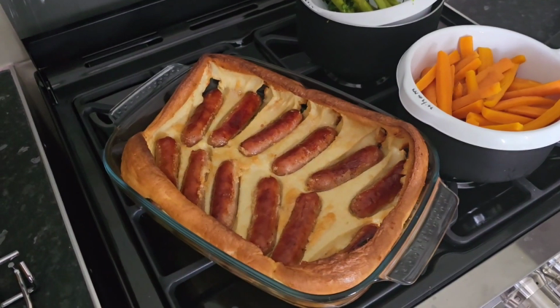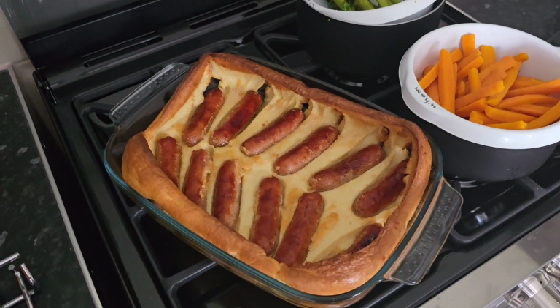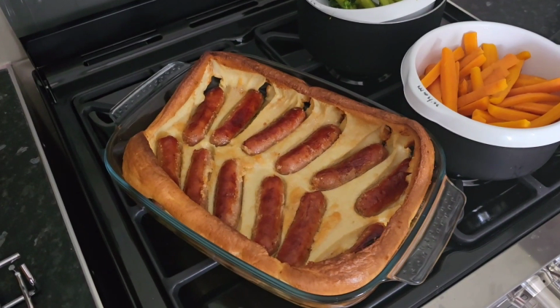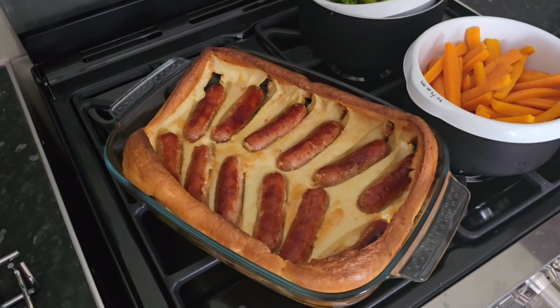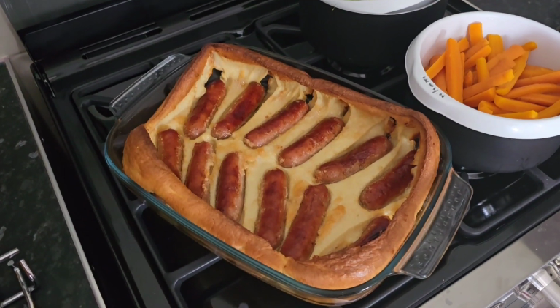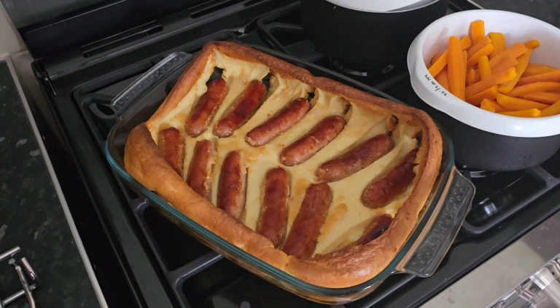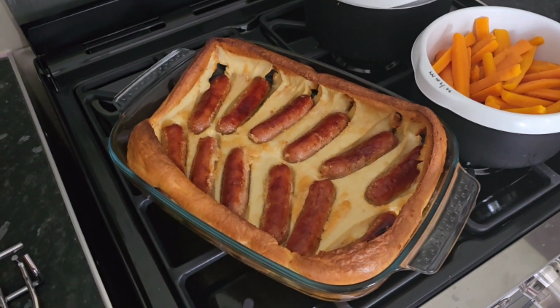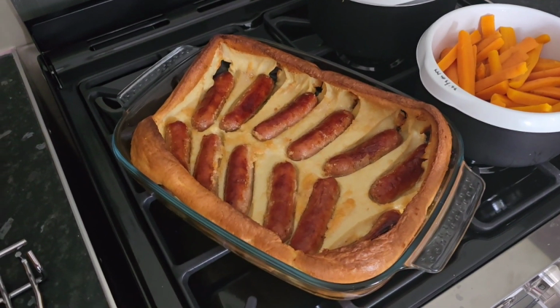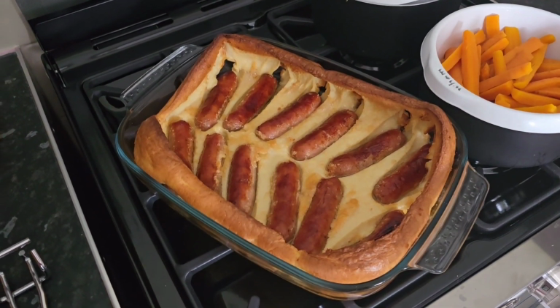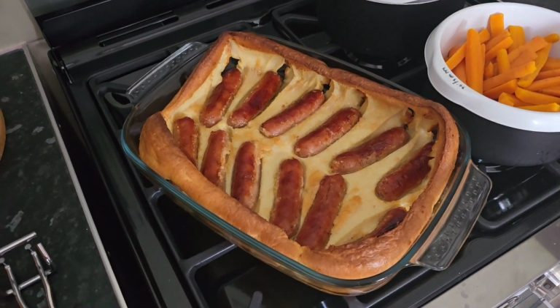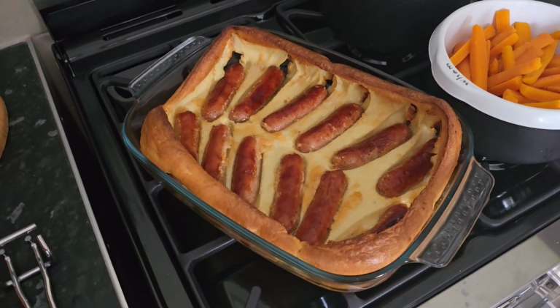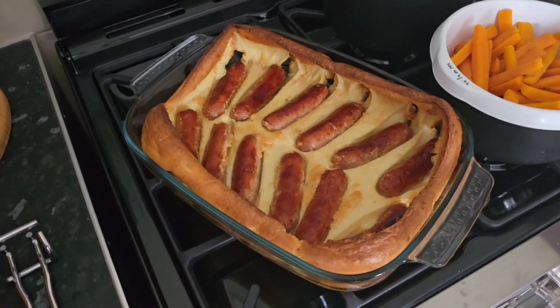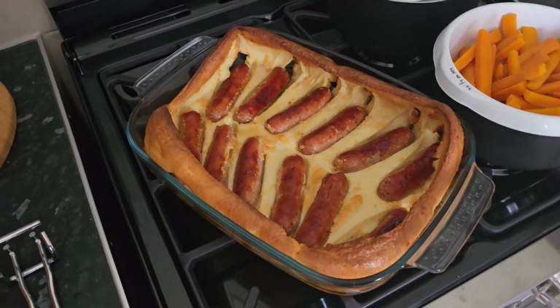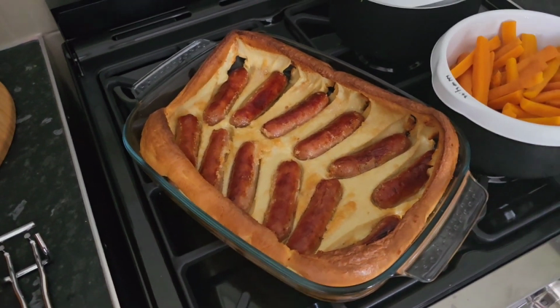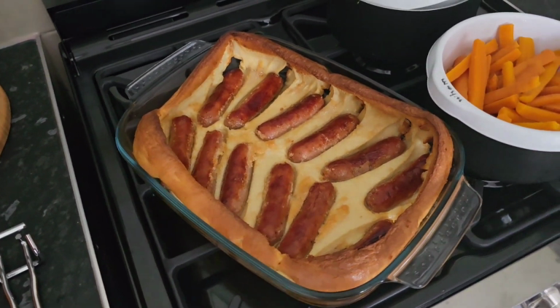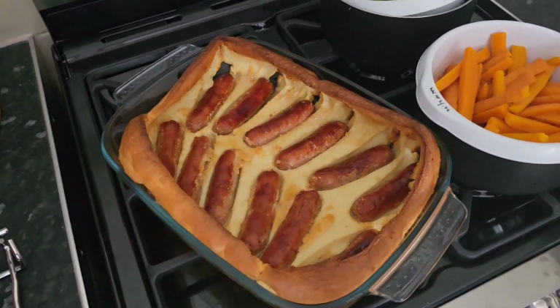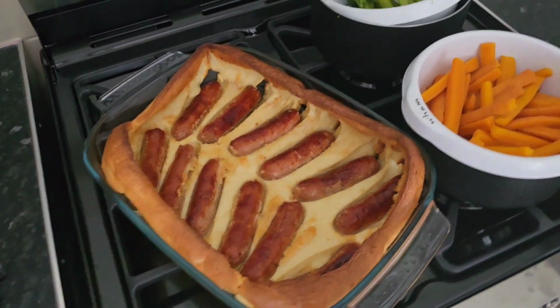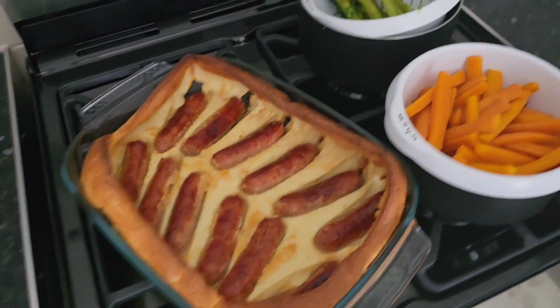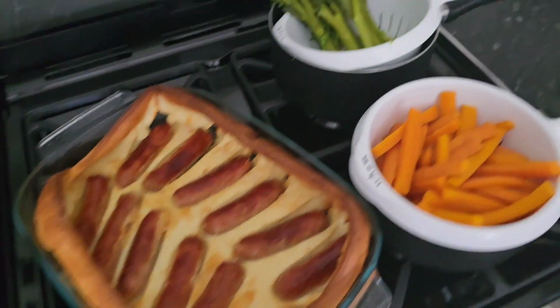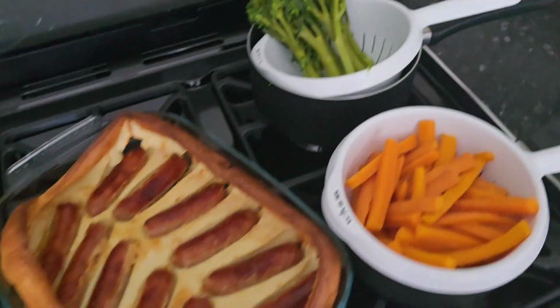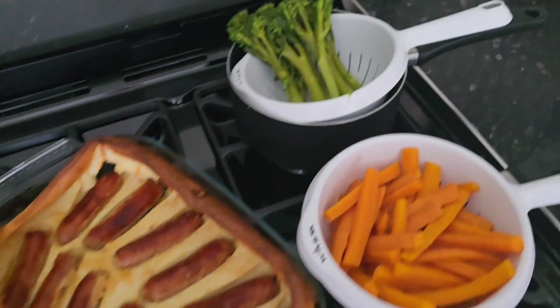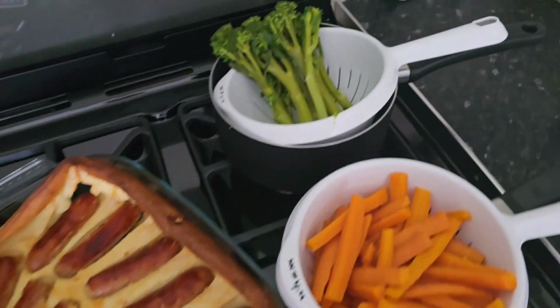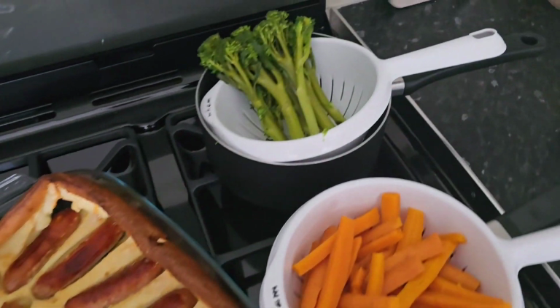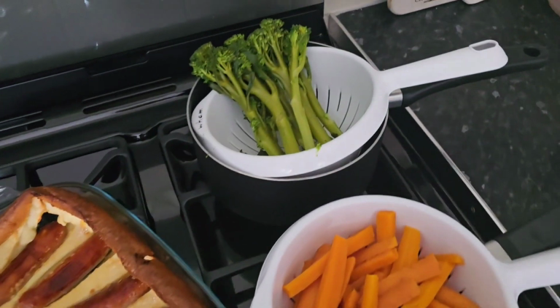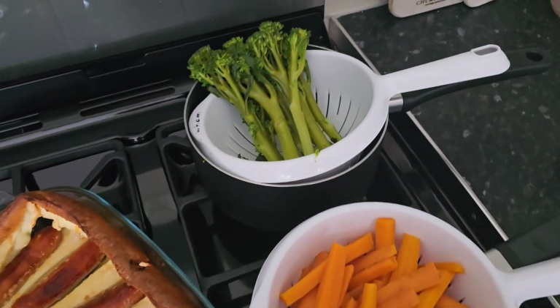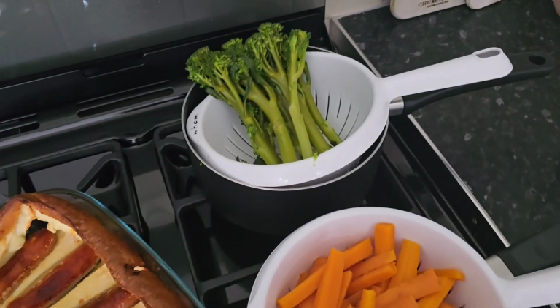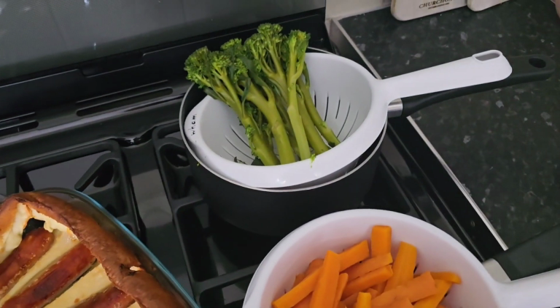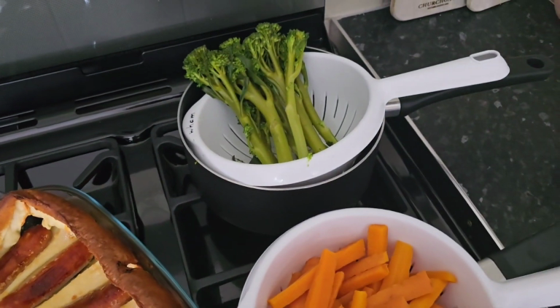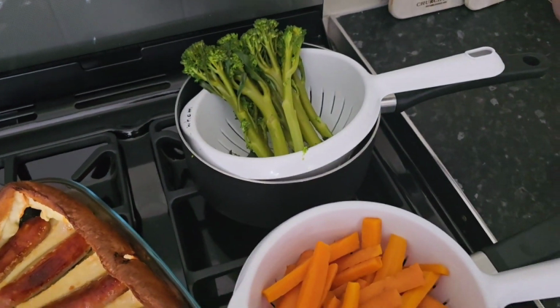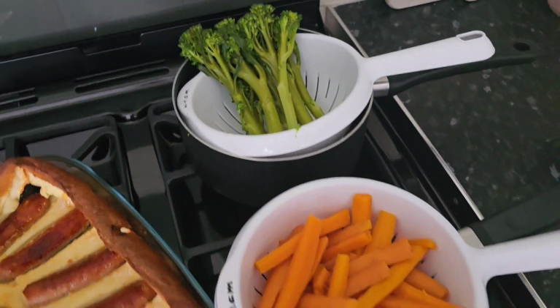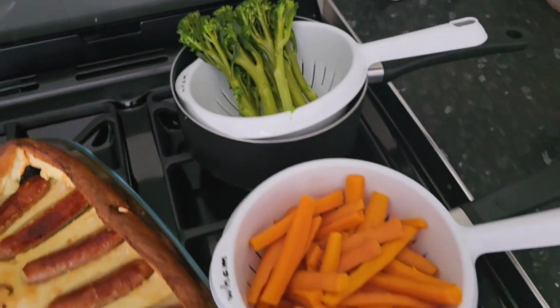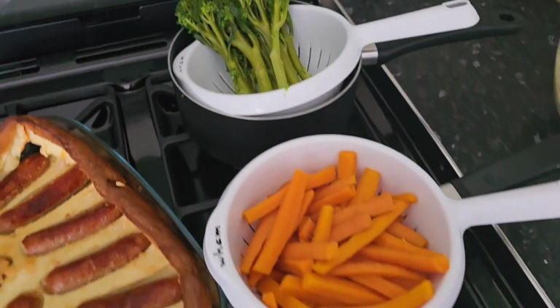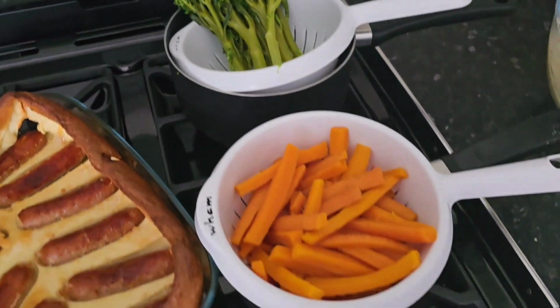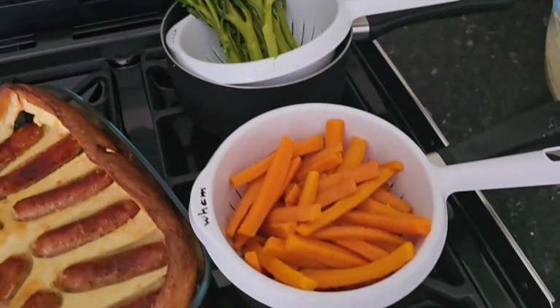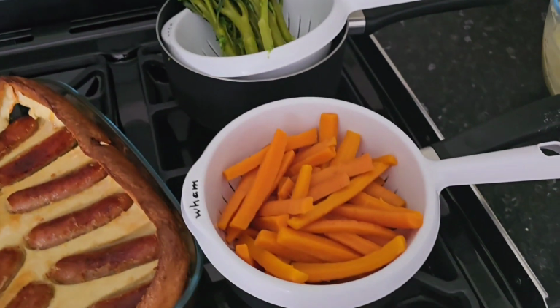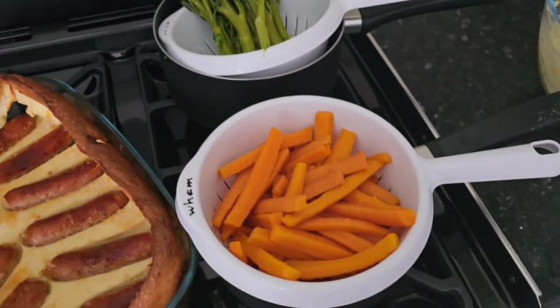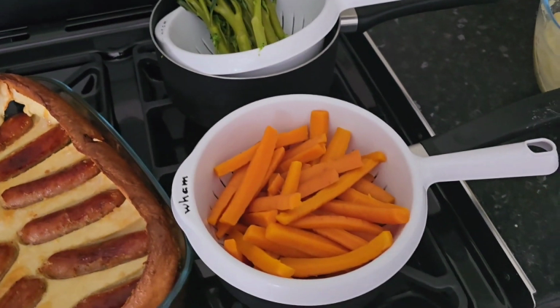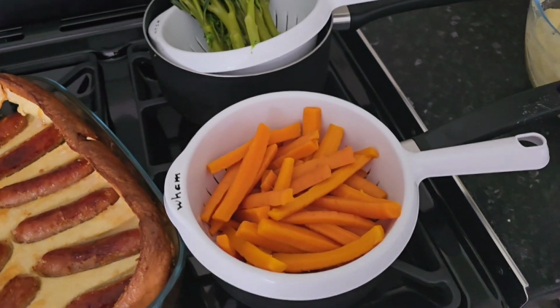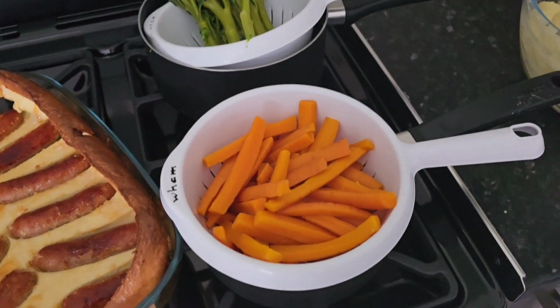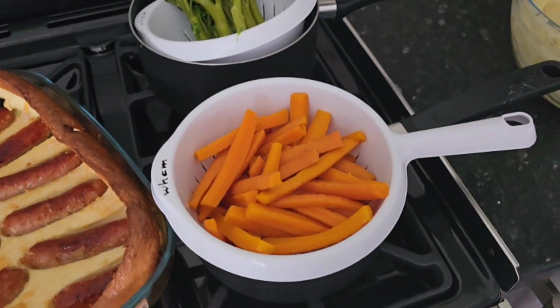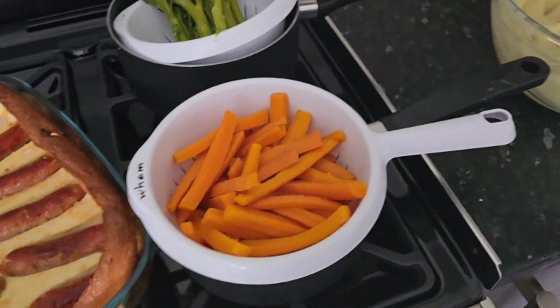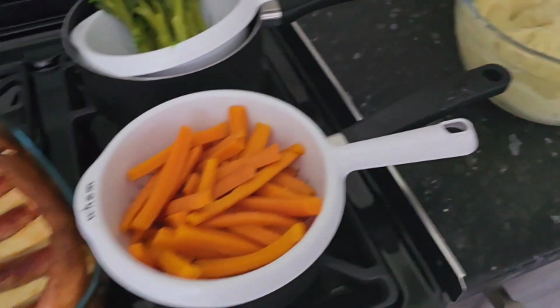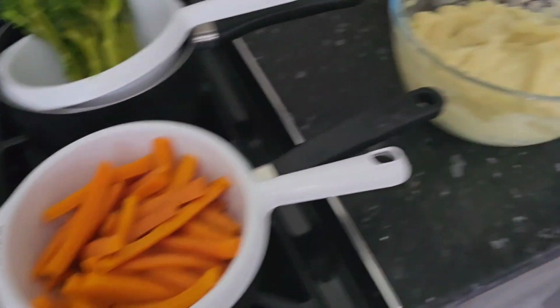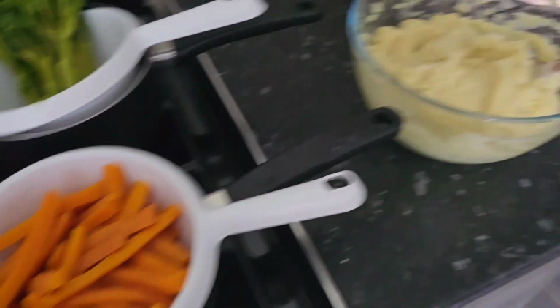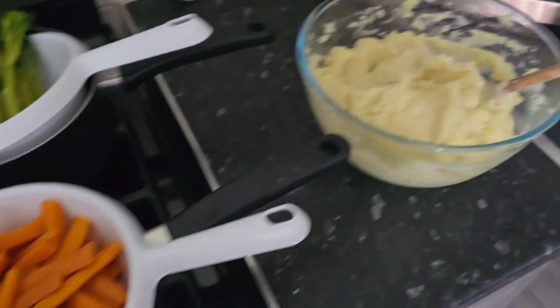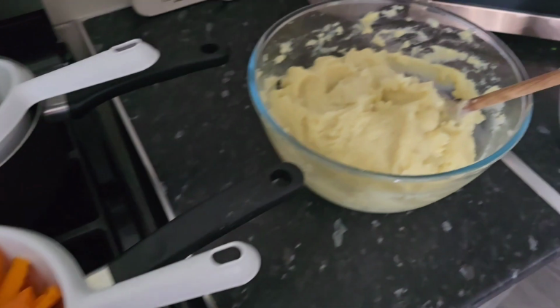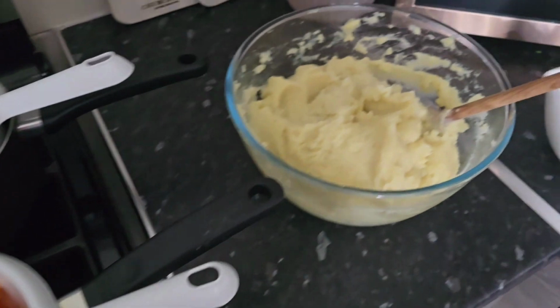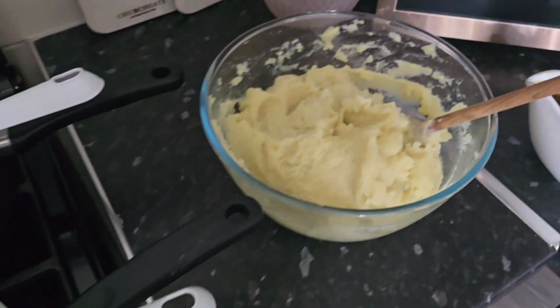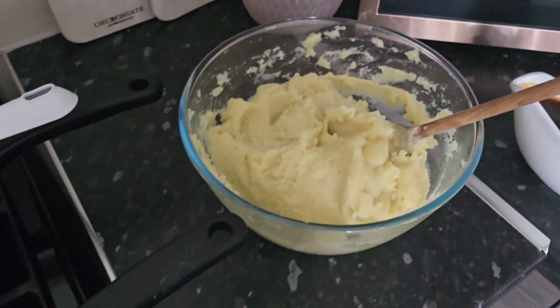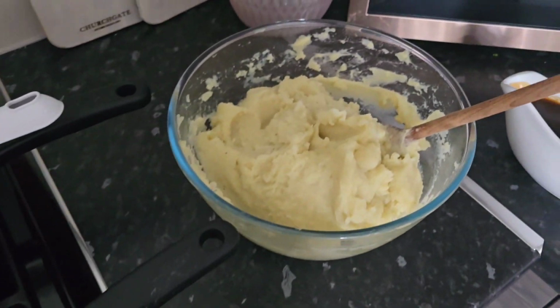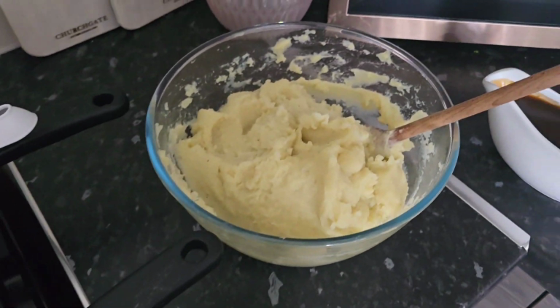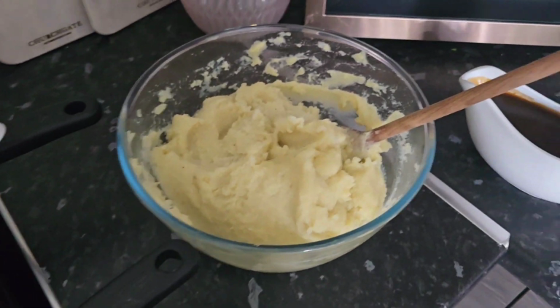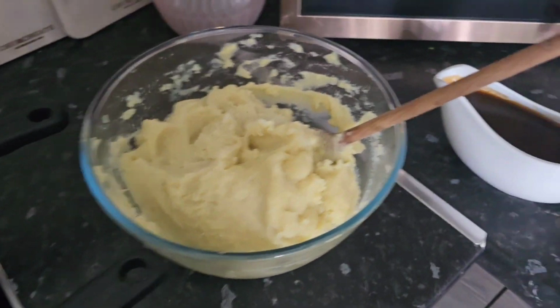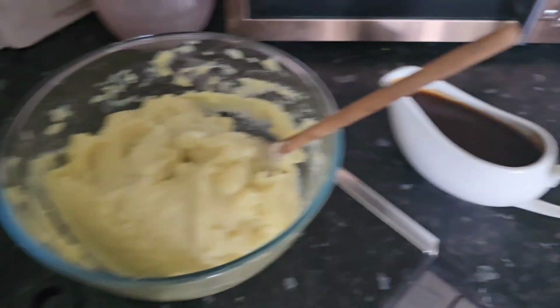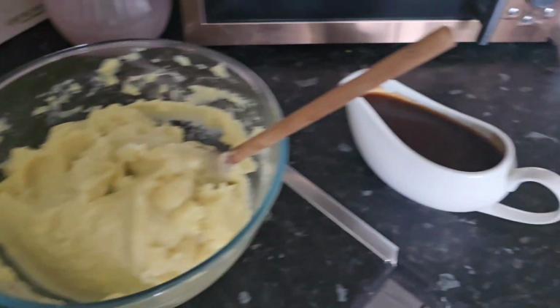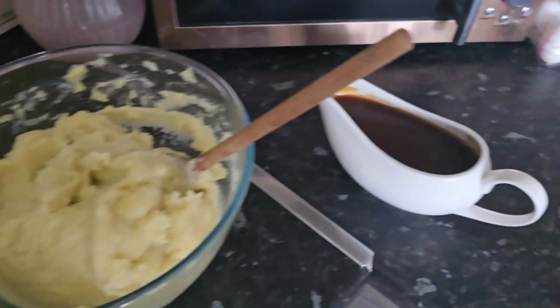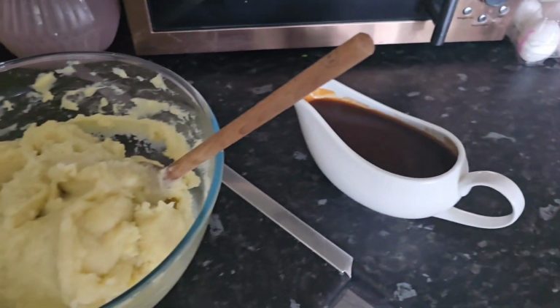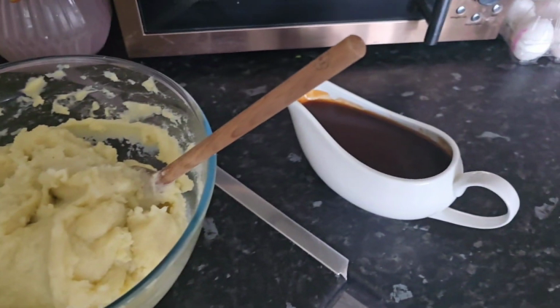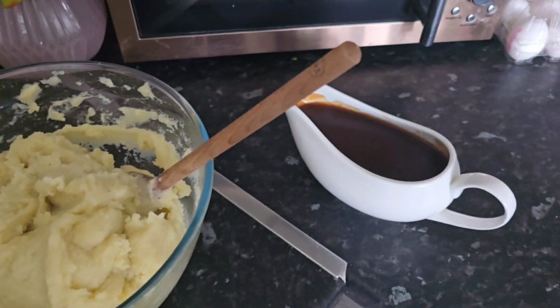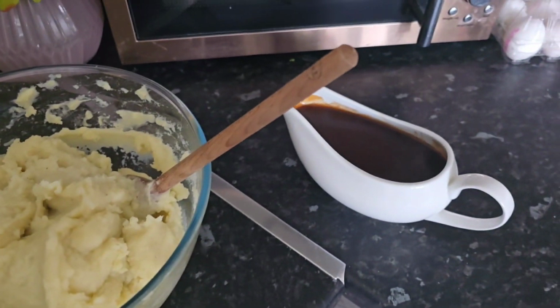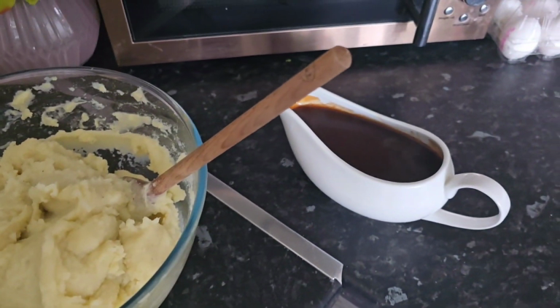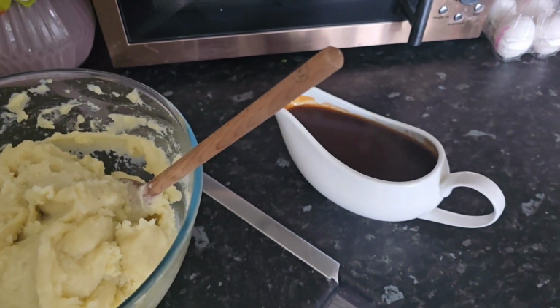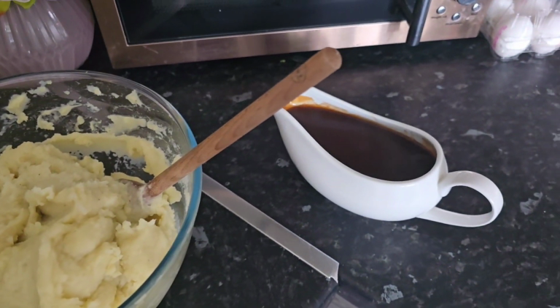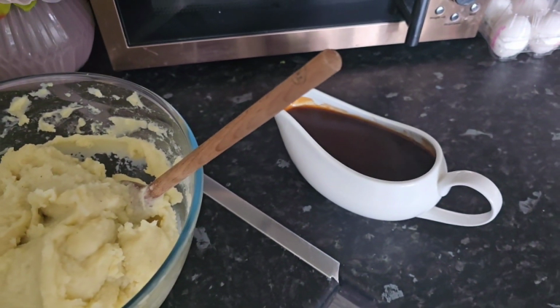Hello guys, dish up dinner with me tonight. We are having Toad in the Hole with Tender Stem Broccoli, Sweet Carrots, Creamy Mashed Potato and Gravy.